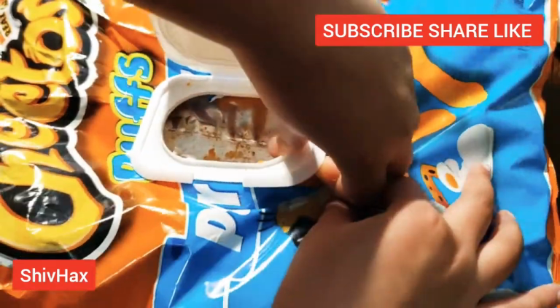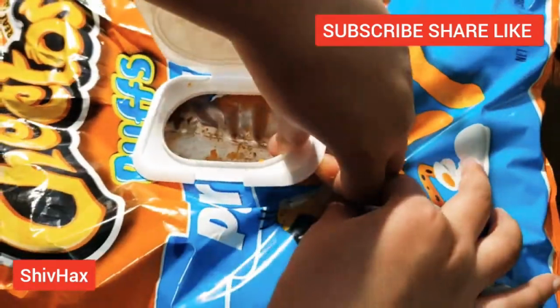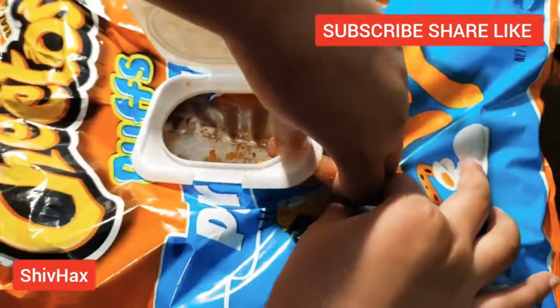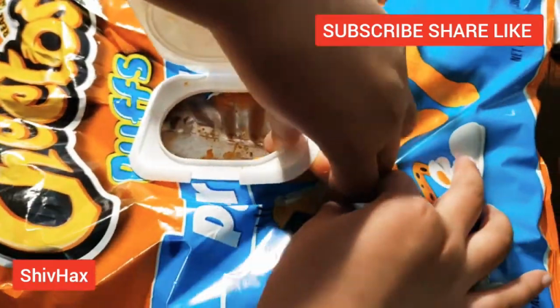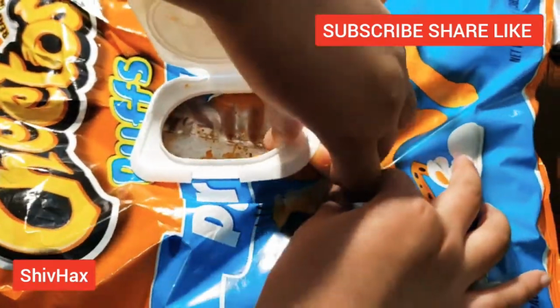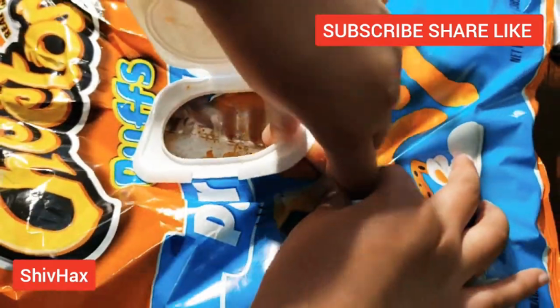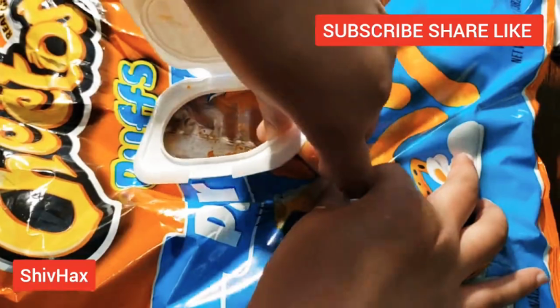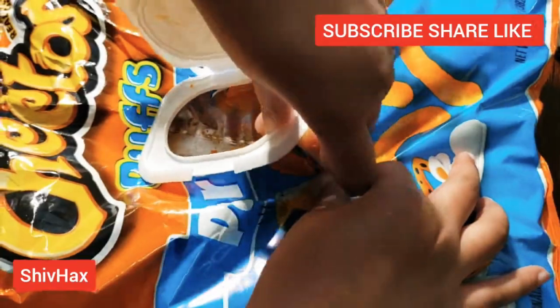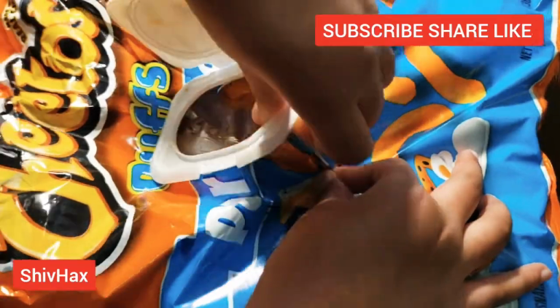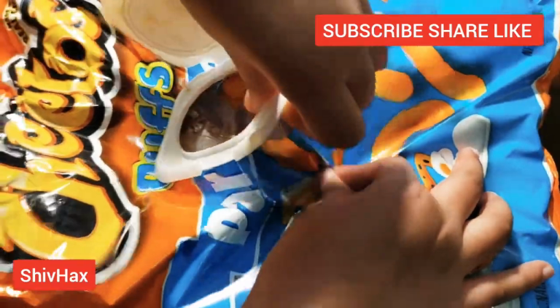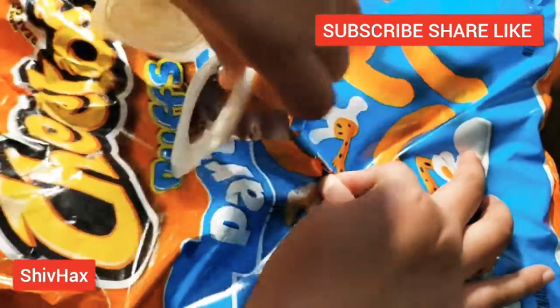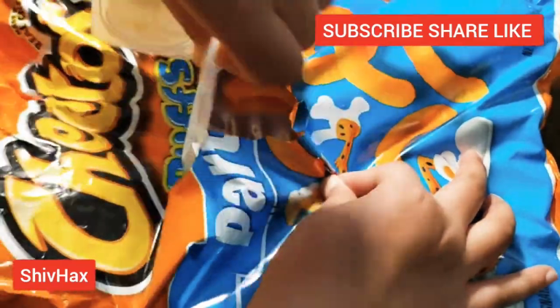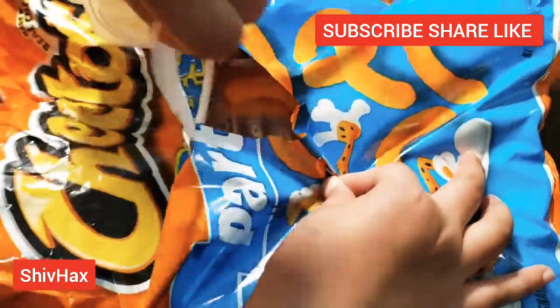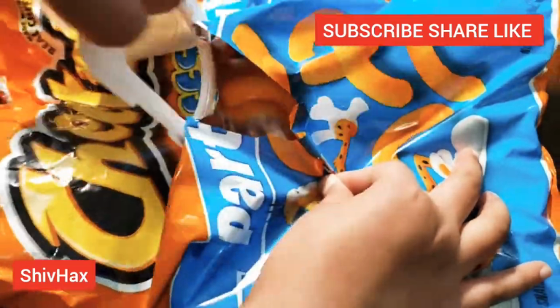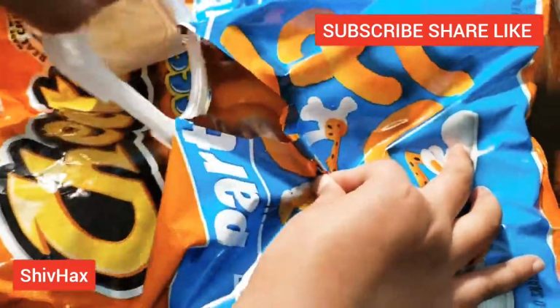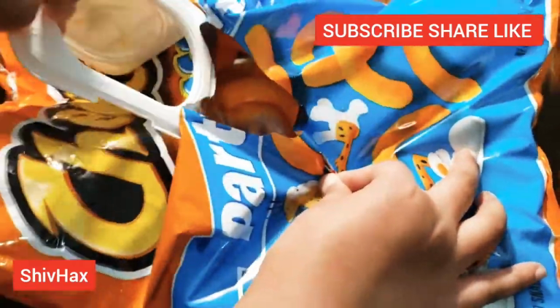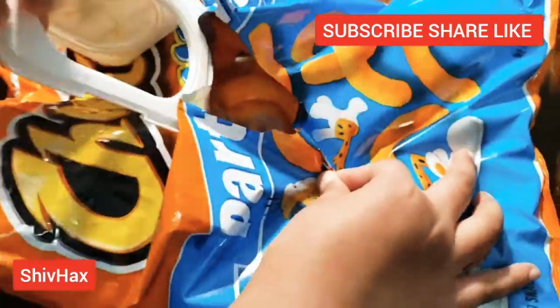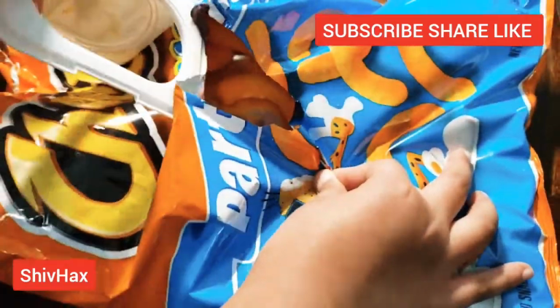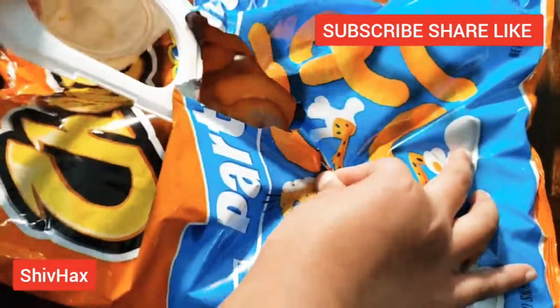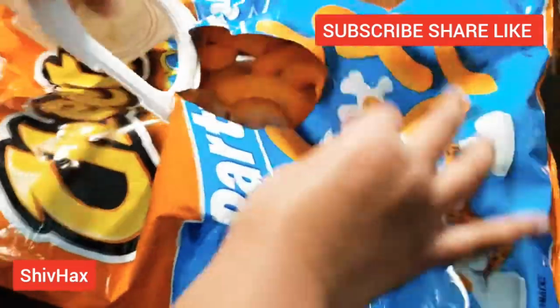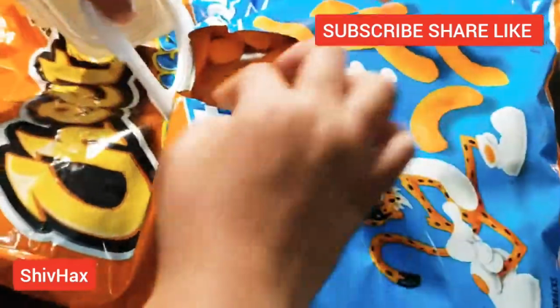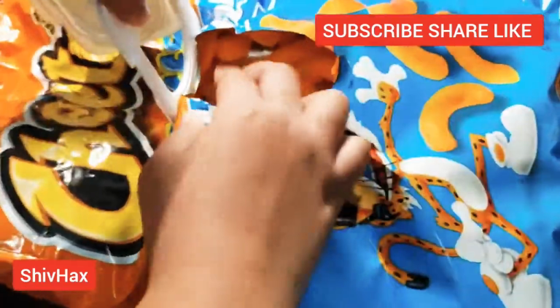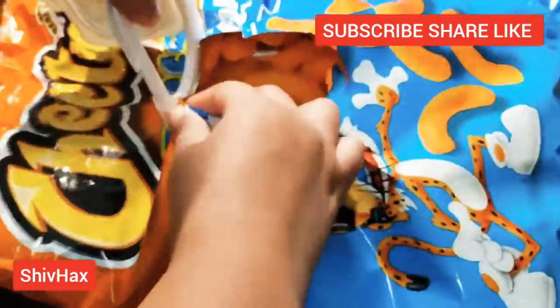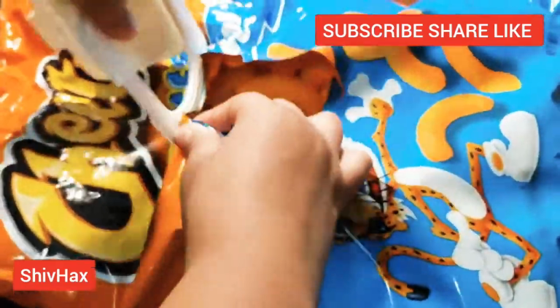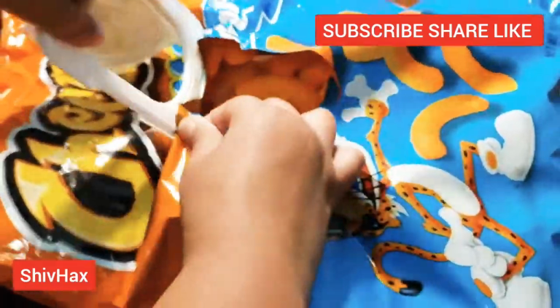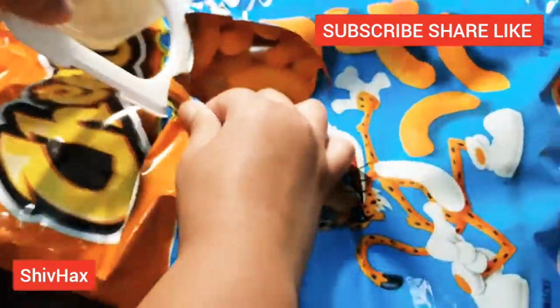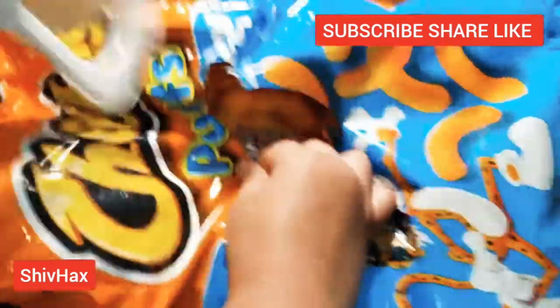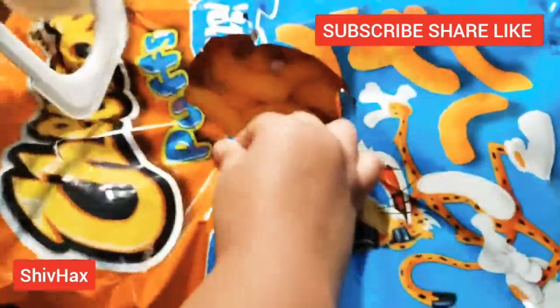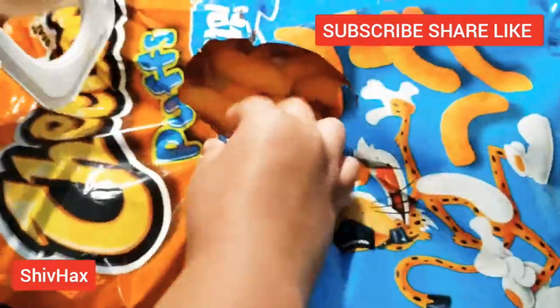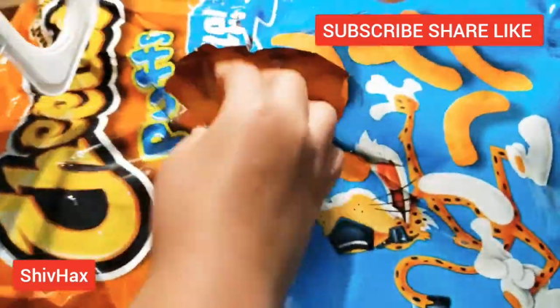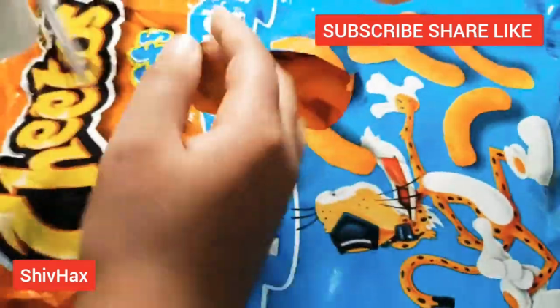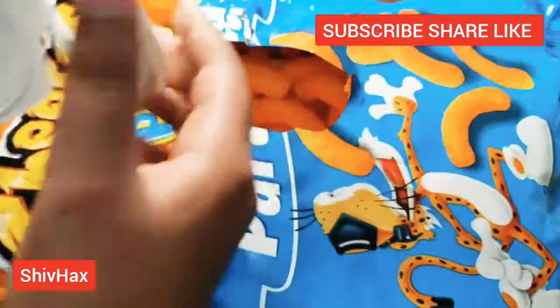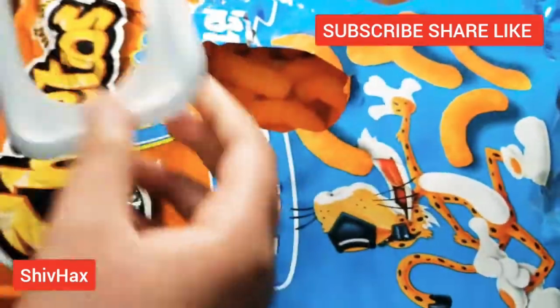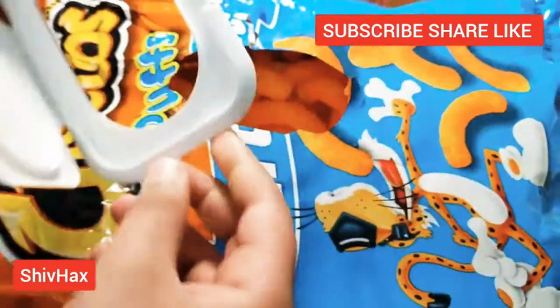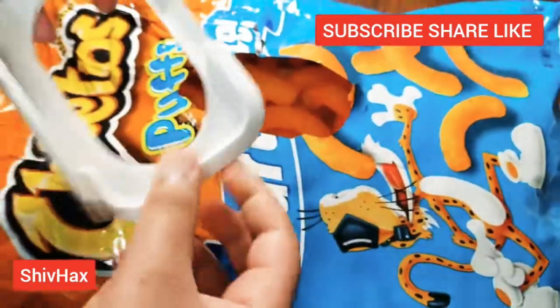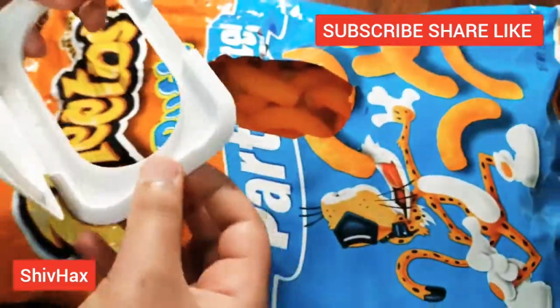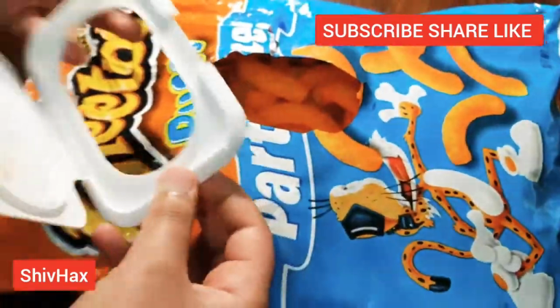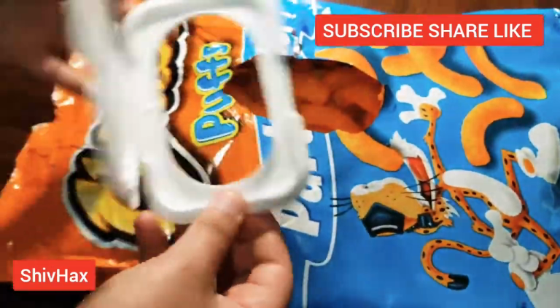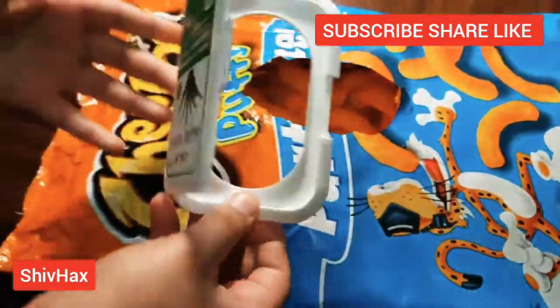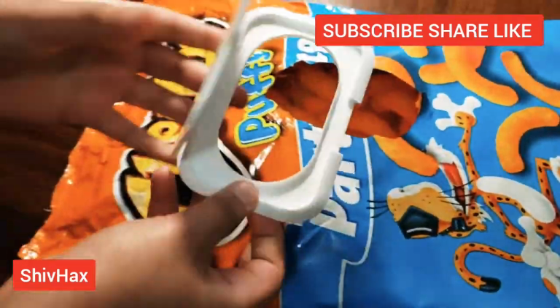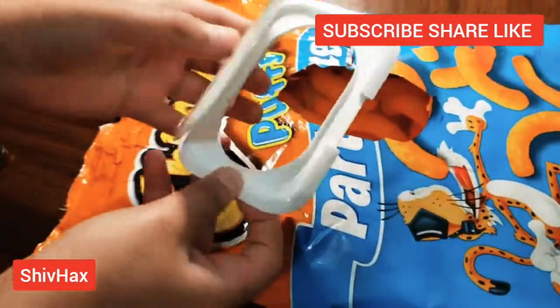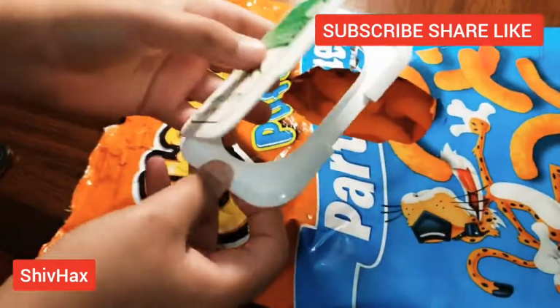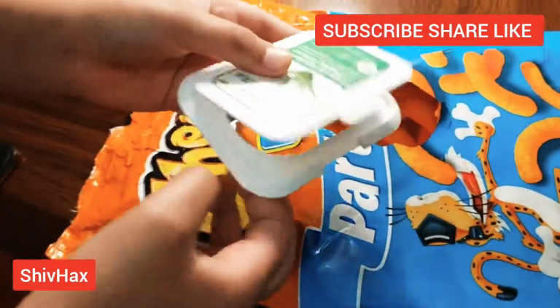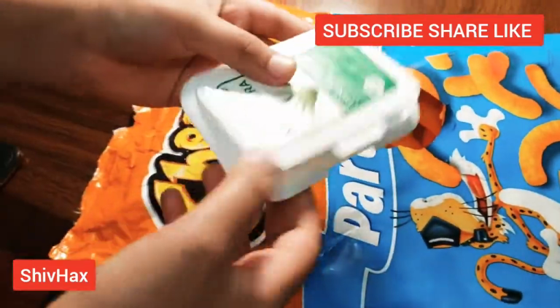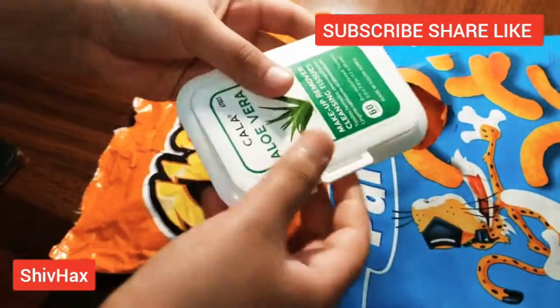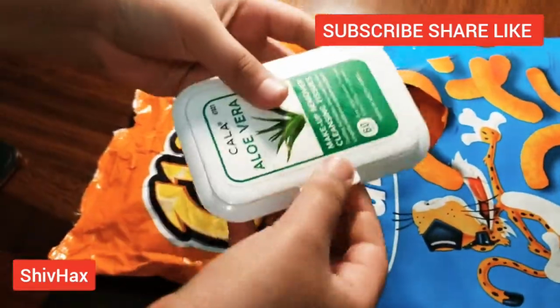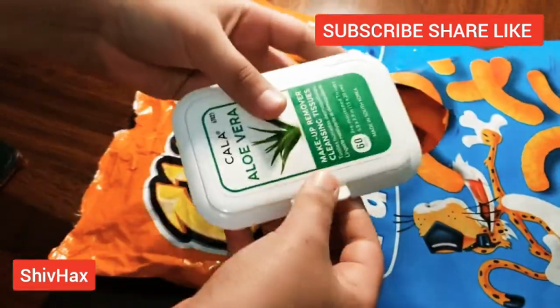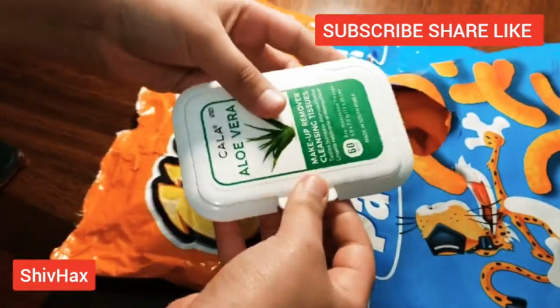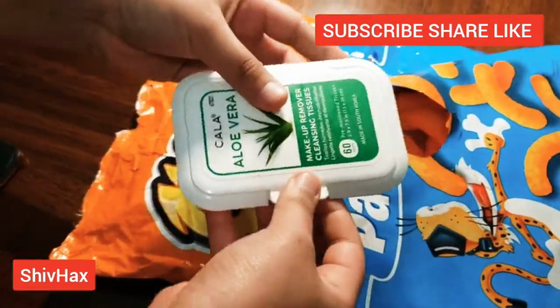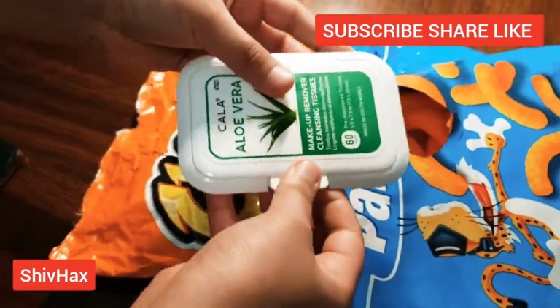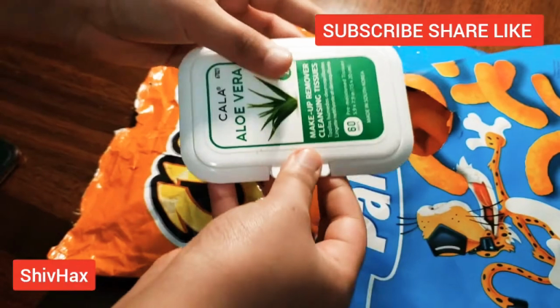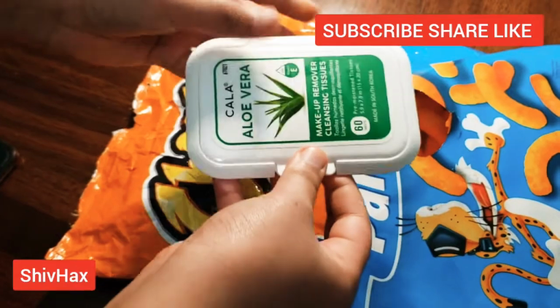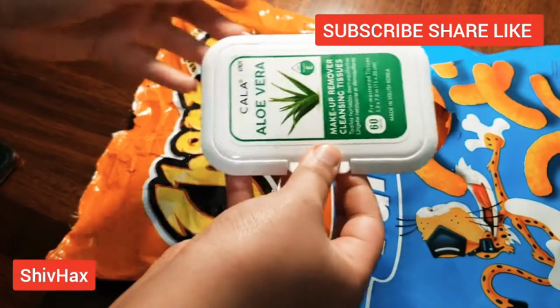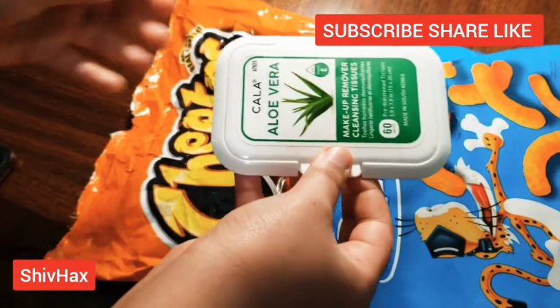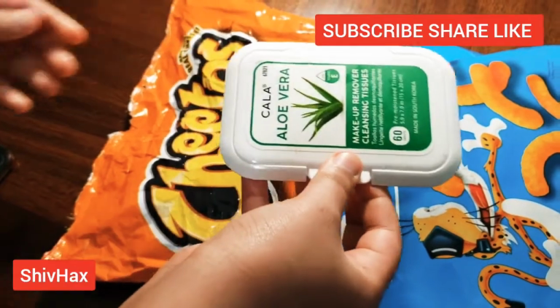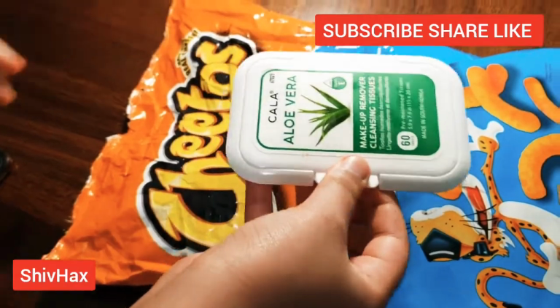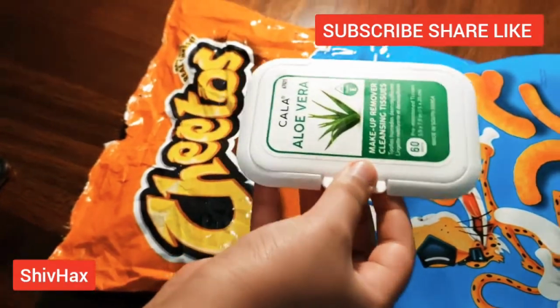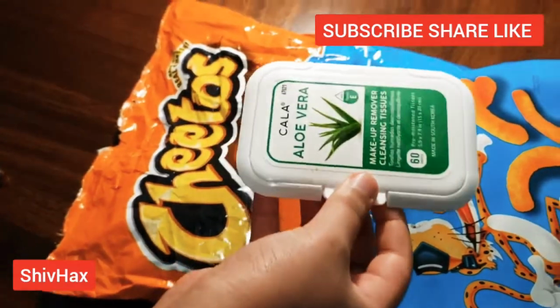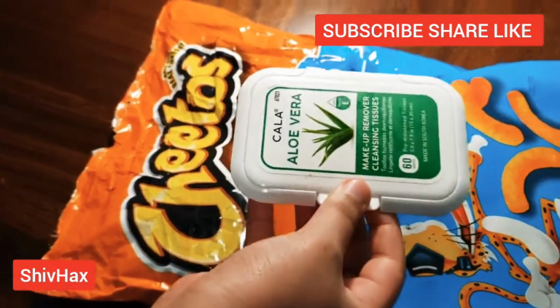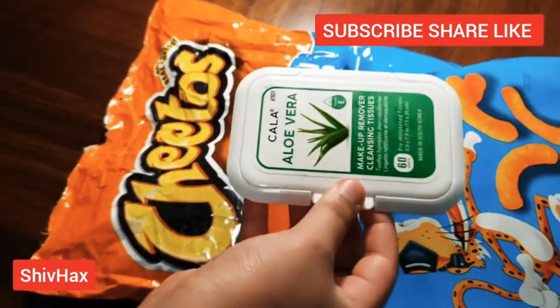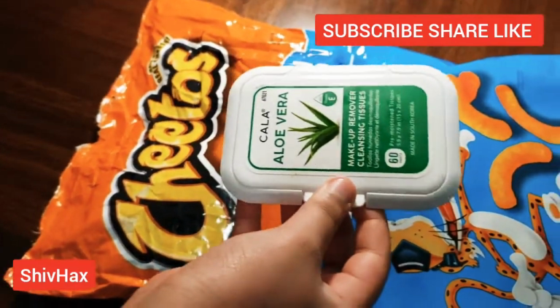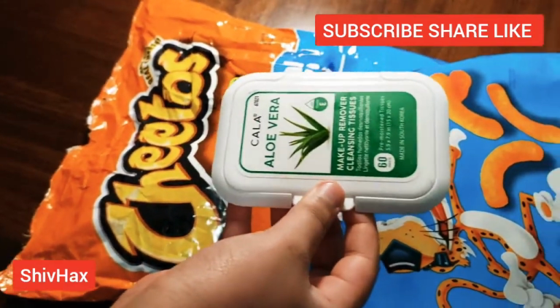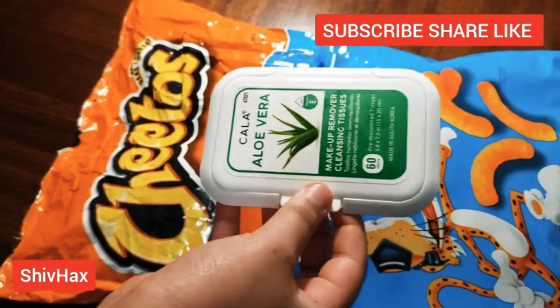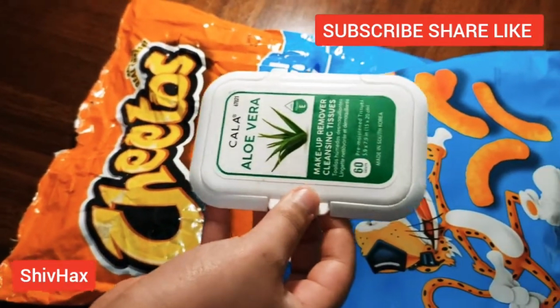When your bag of chips is empty, you can just peel this off and reuse it on any other snacks.